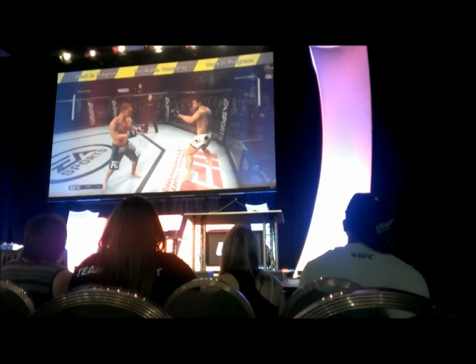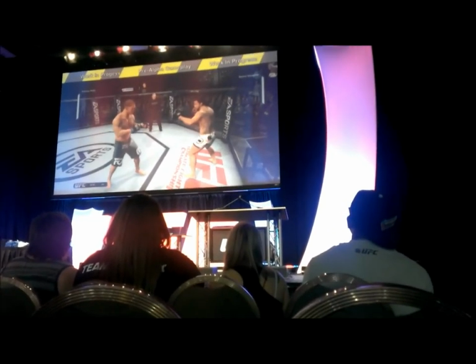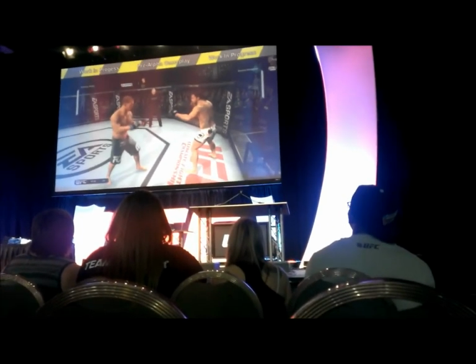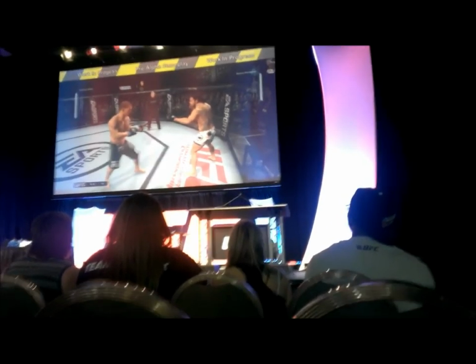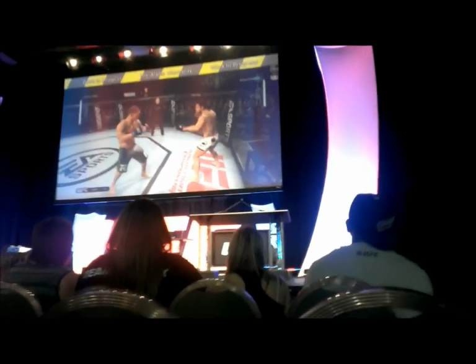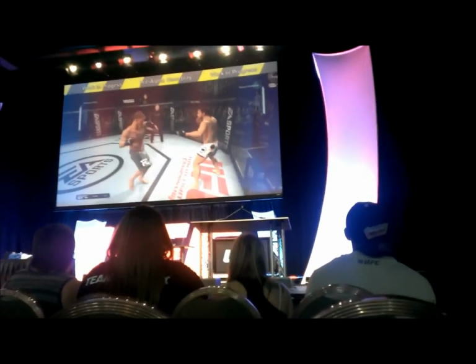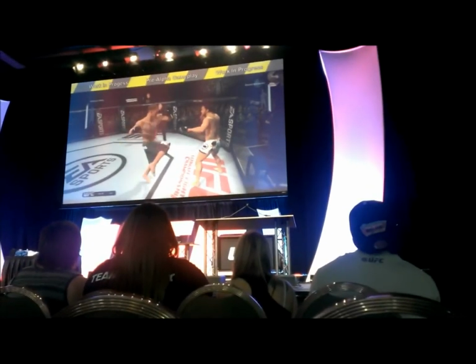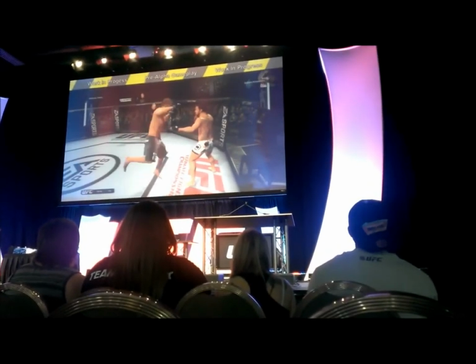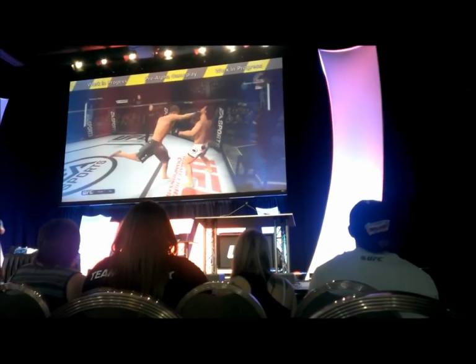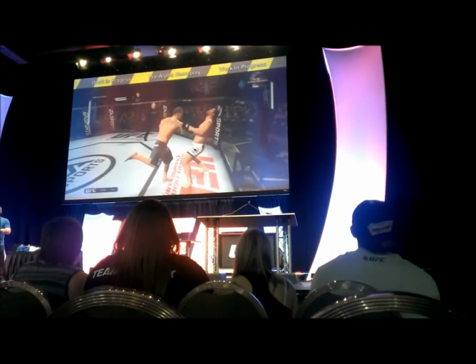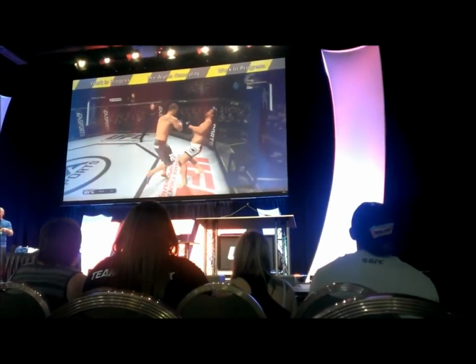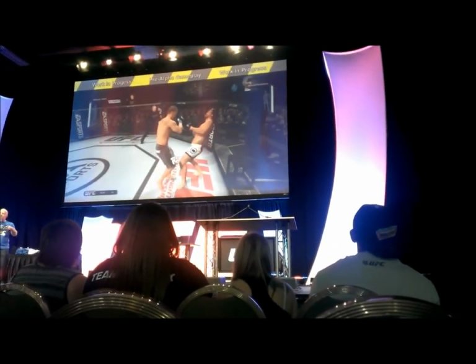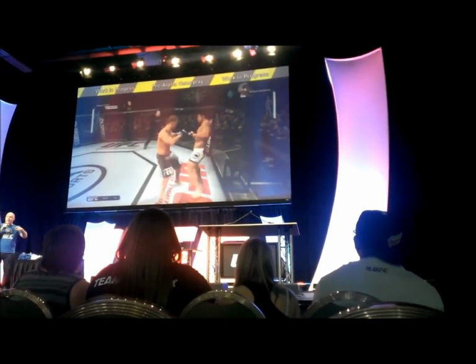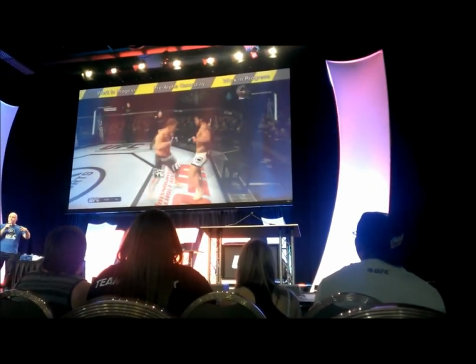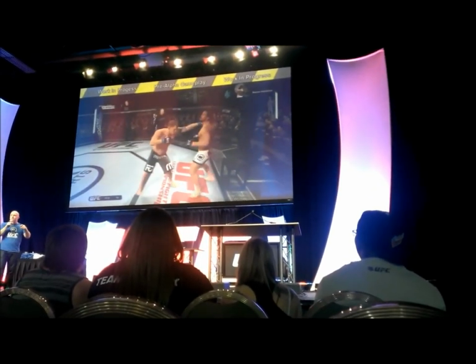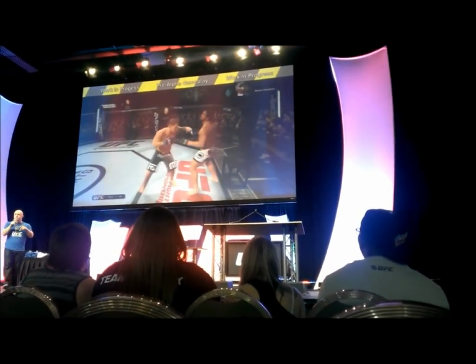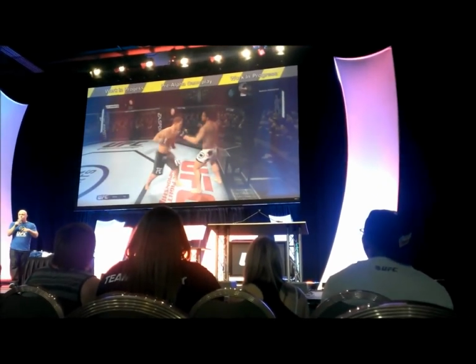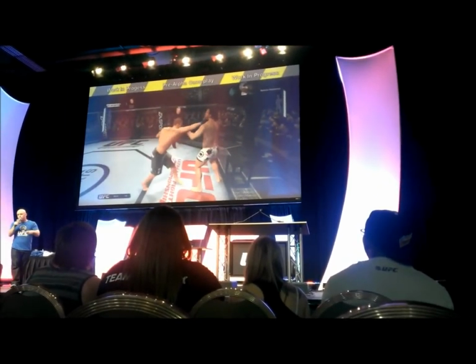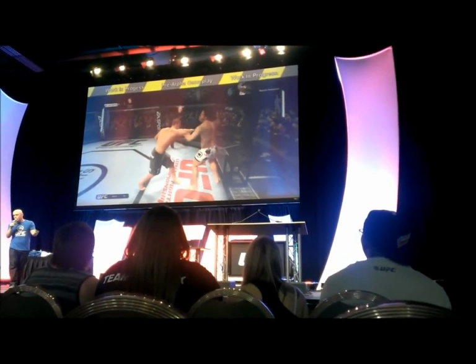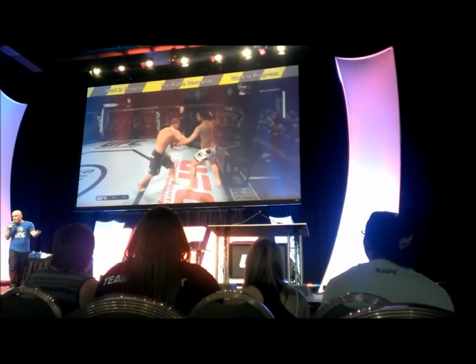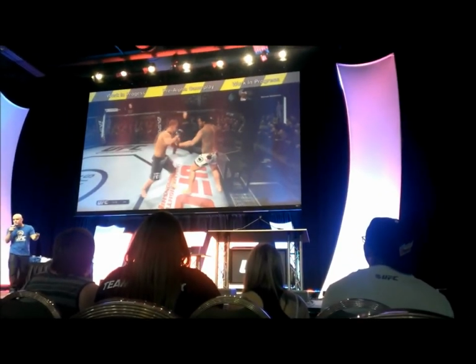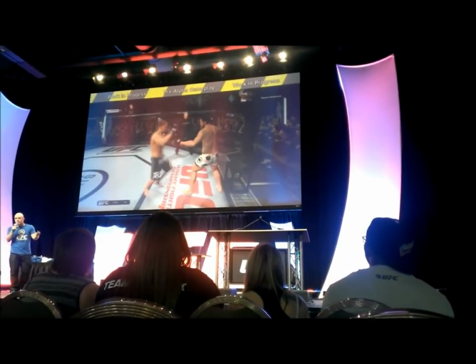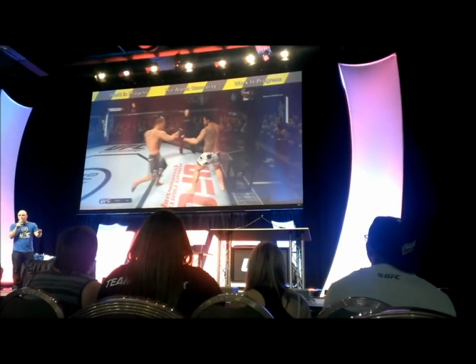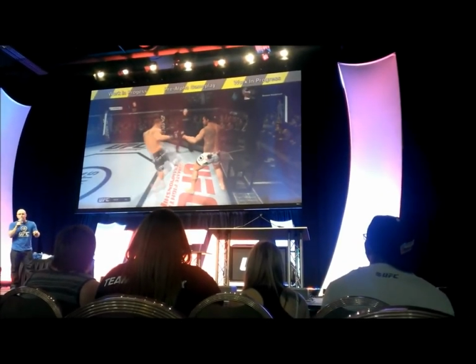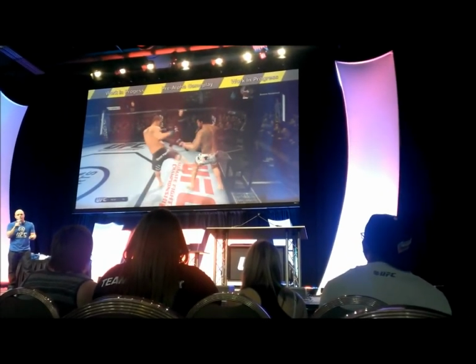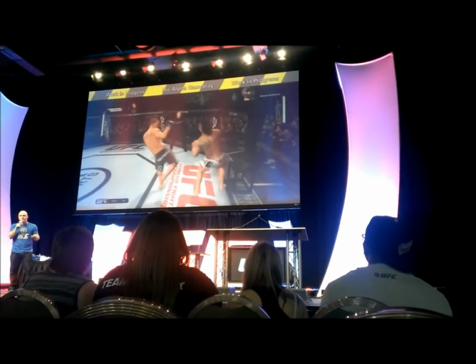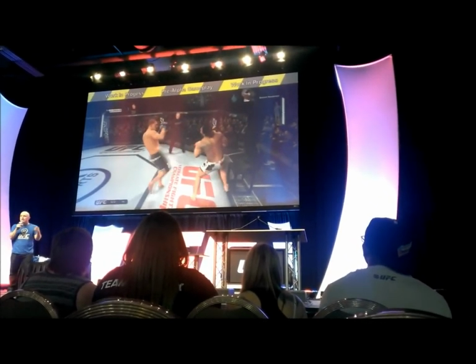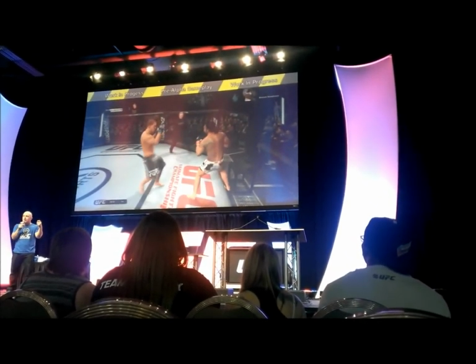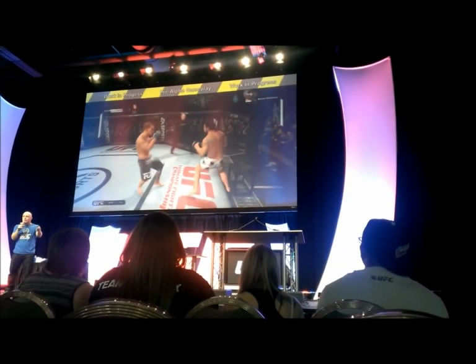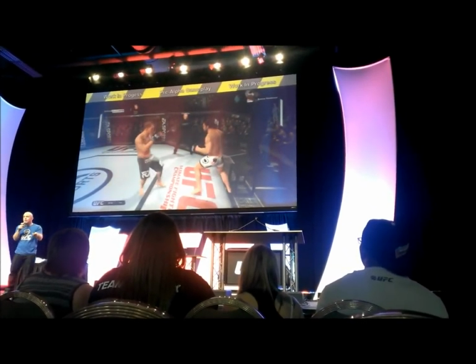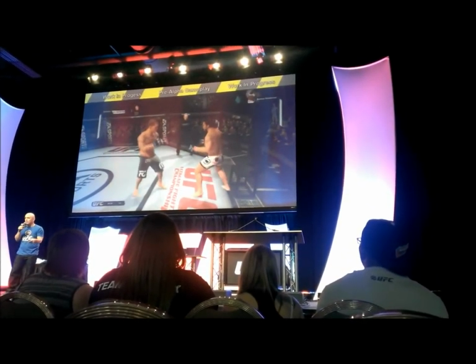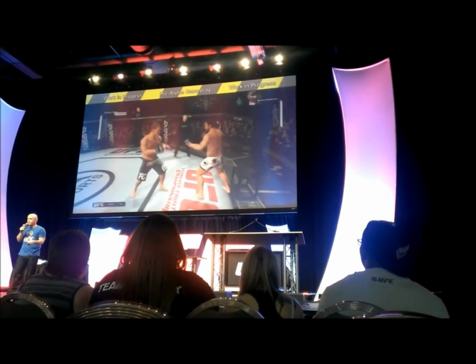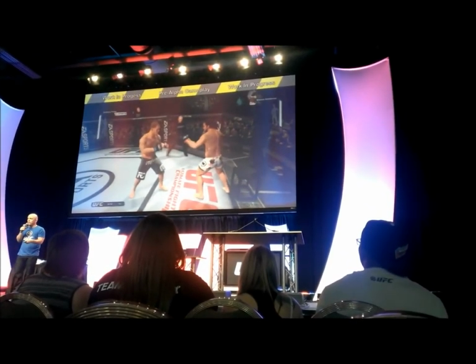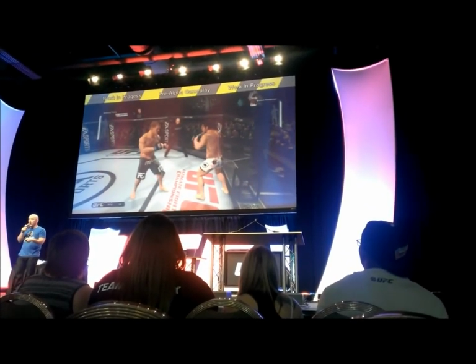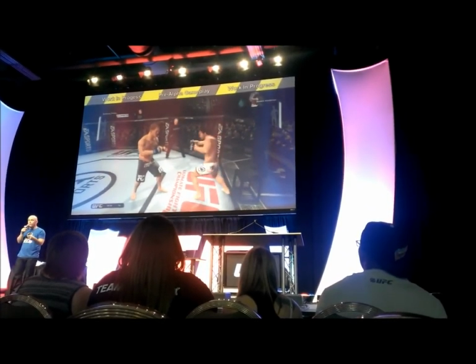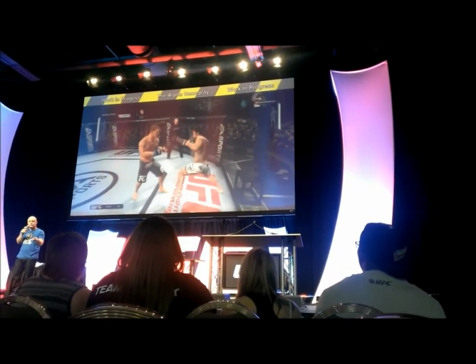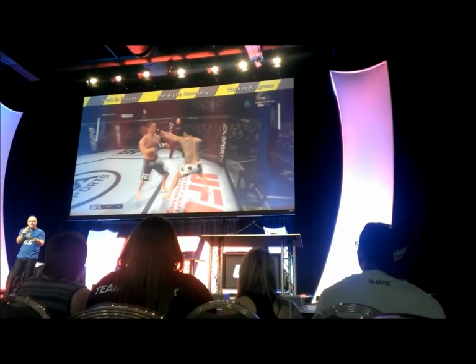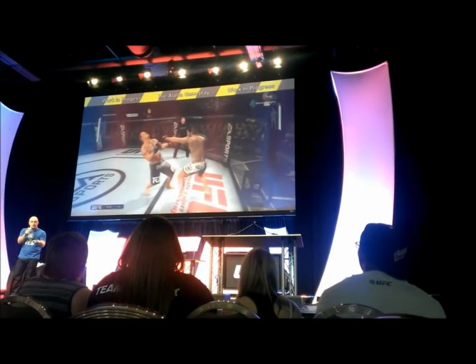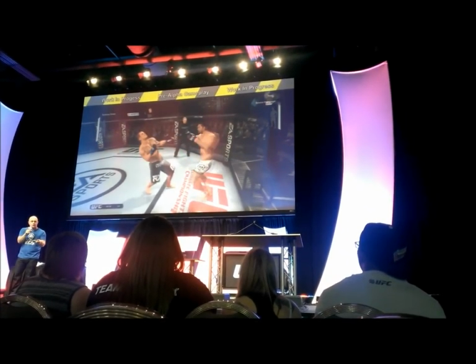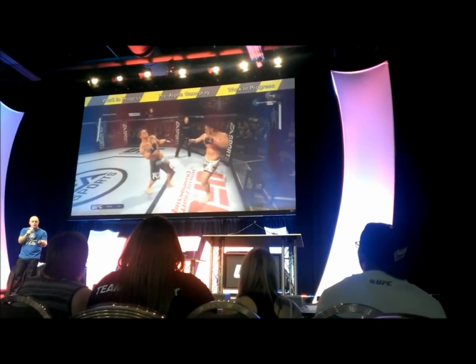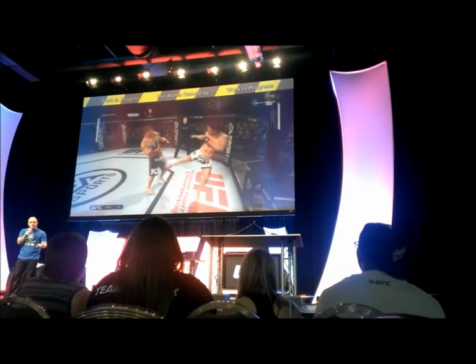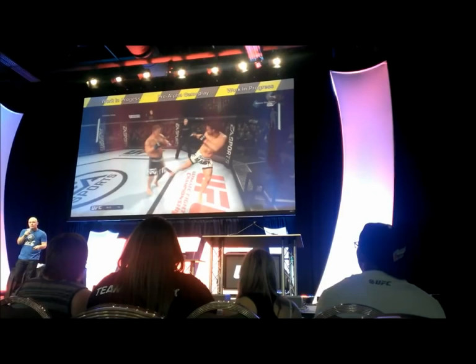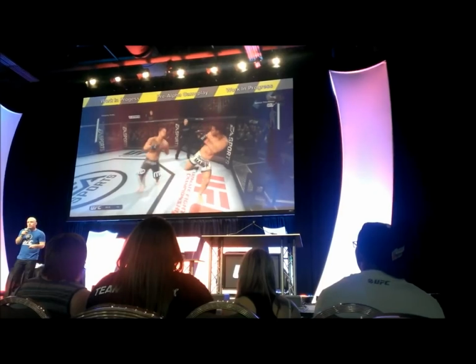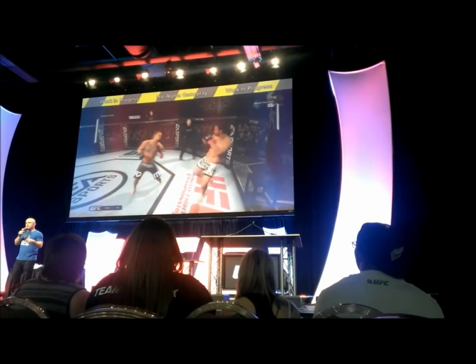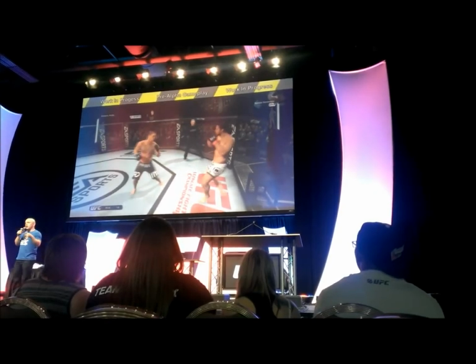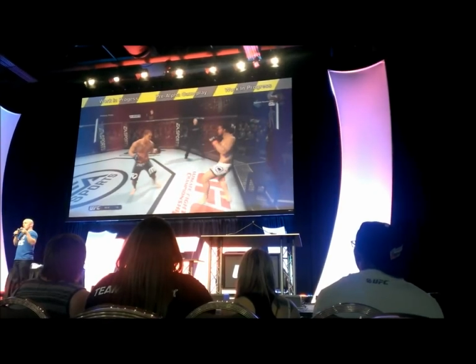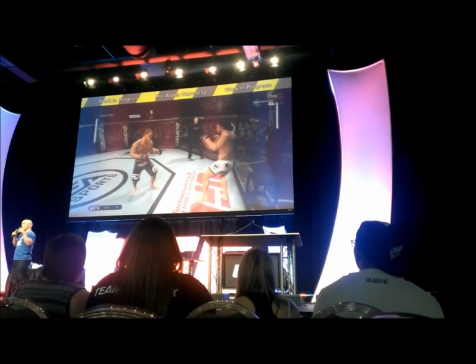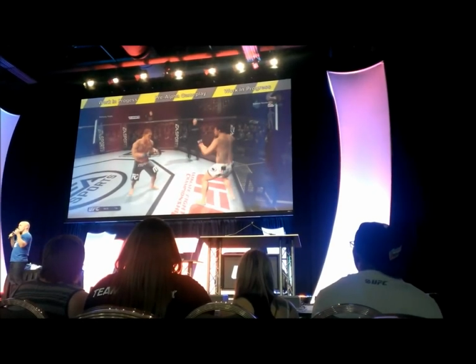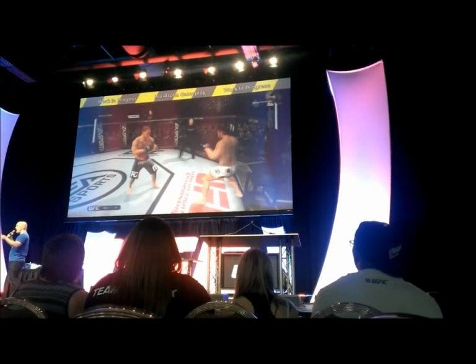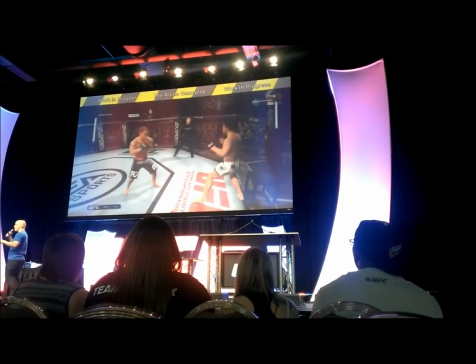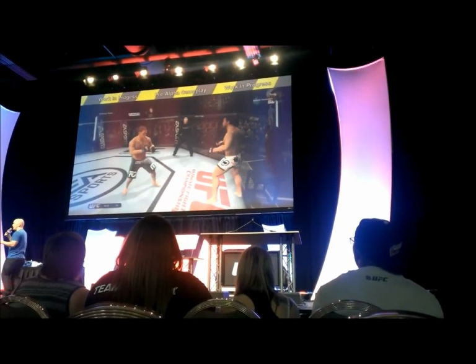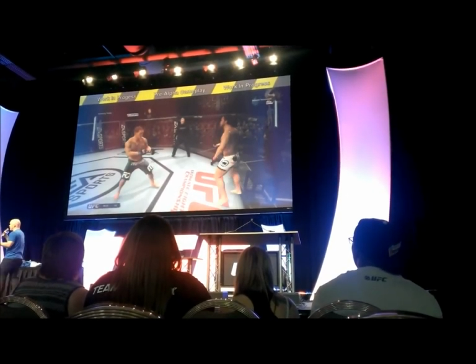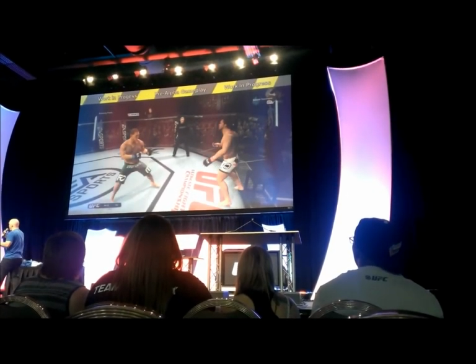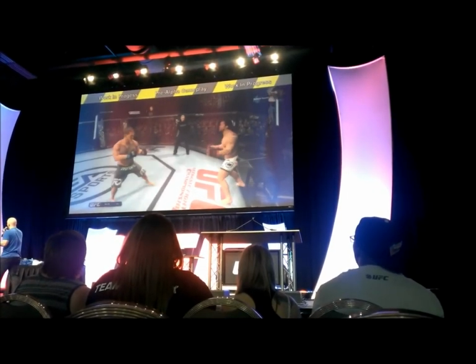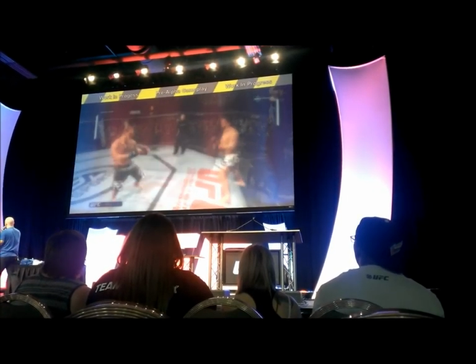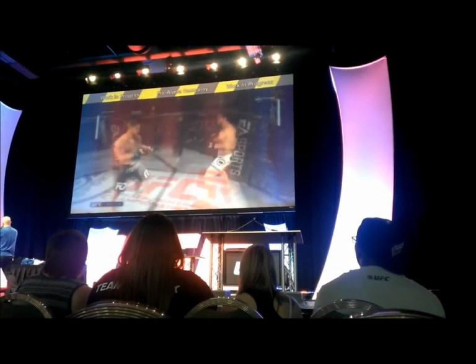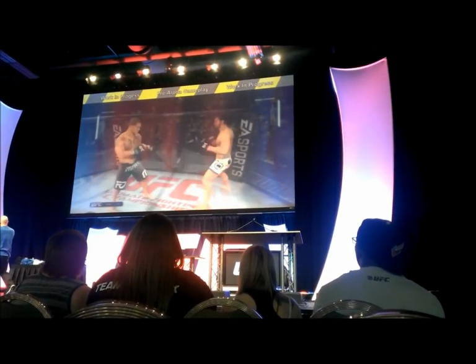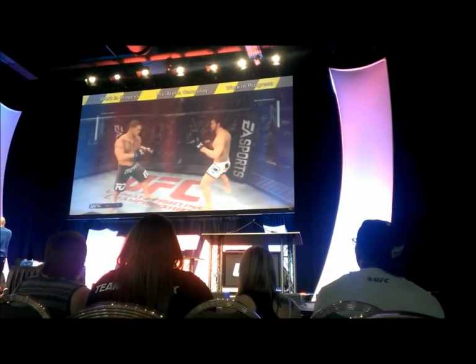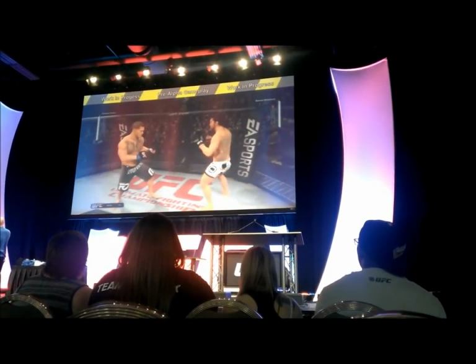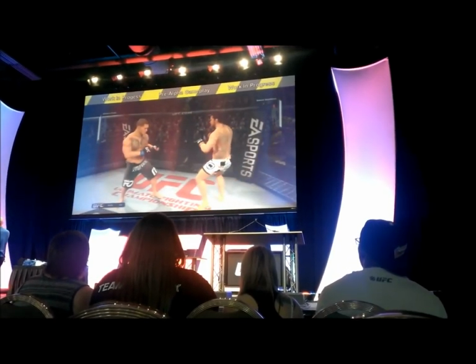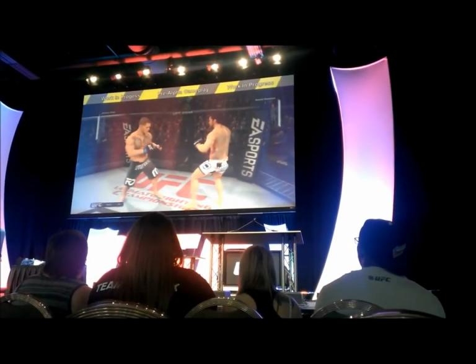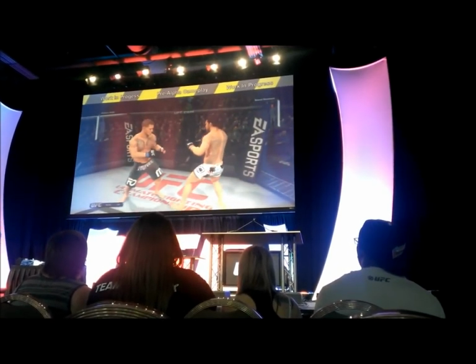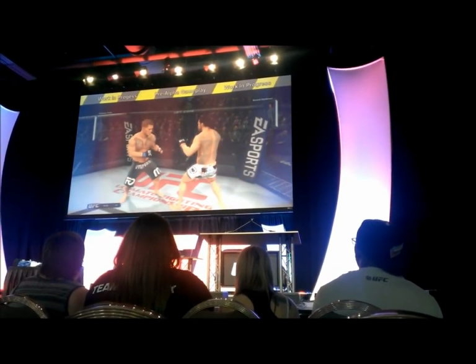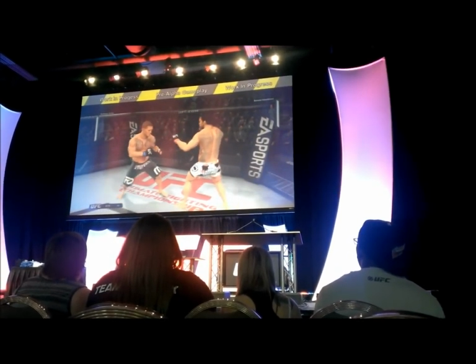So that's EA Sports UFC again, captured about two weeks ago. It's not coming out for almost a year, so a long way to go, but it's looking pretty good already.